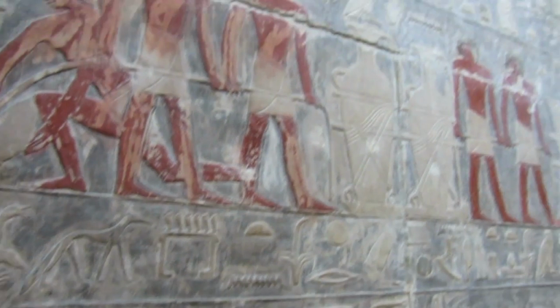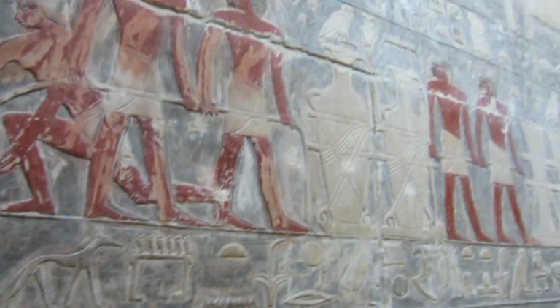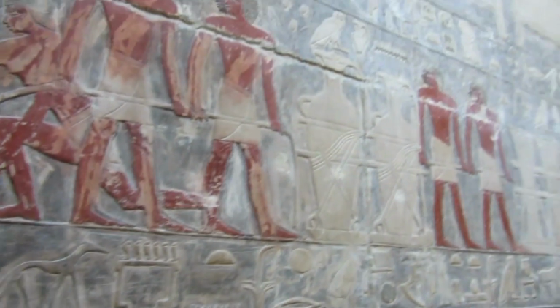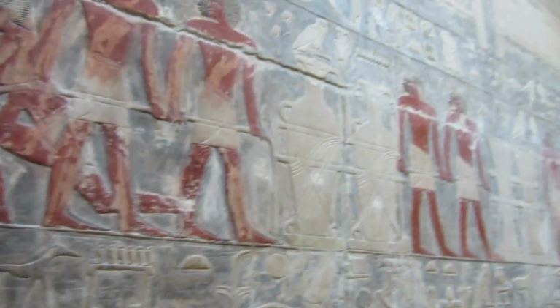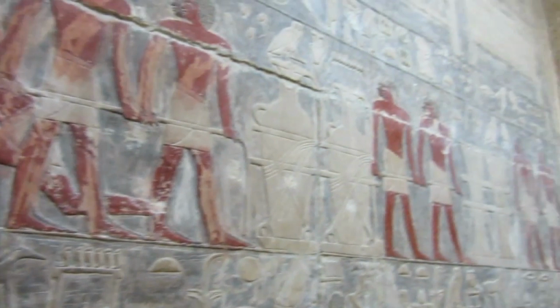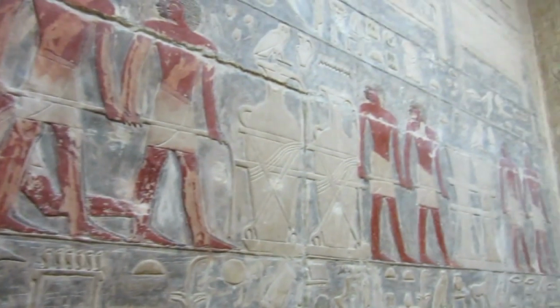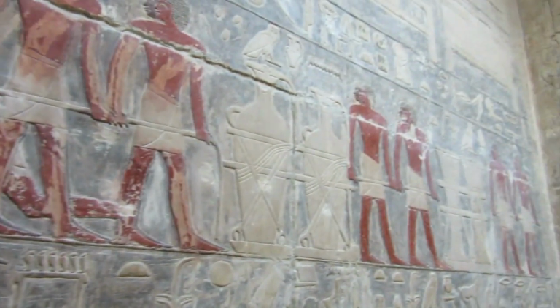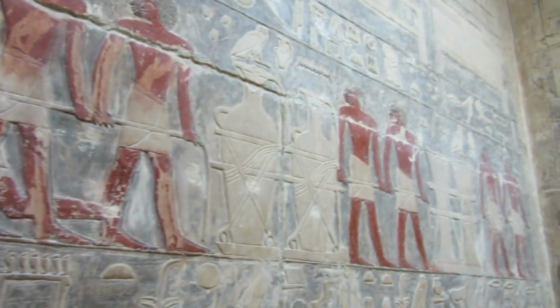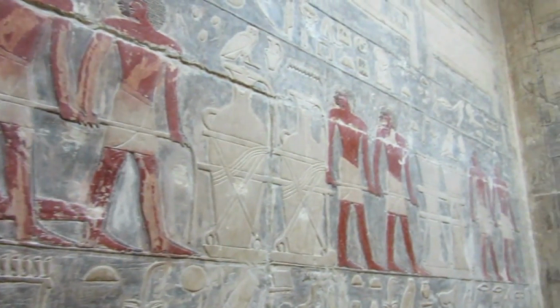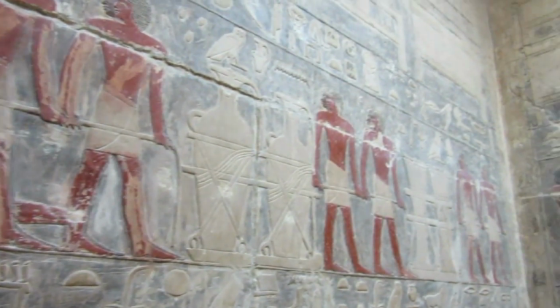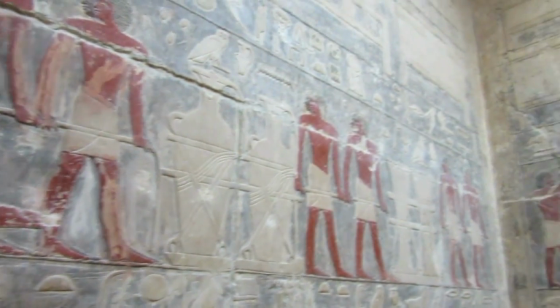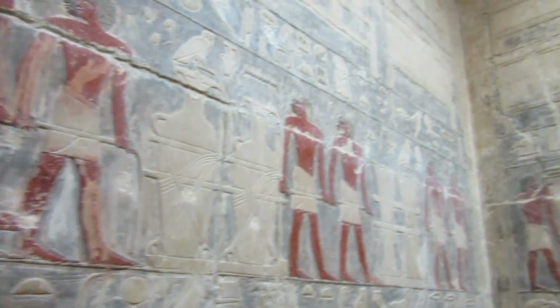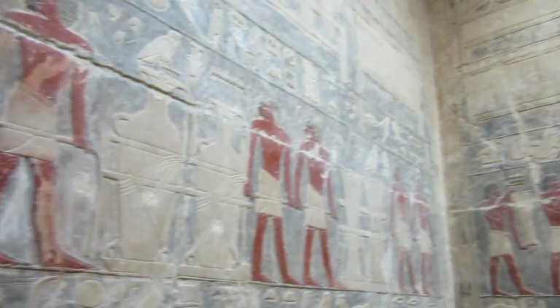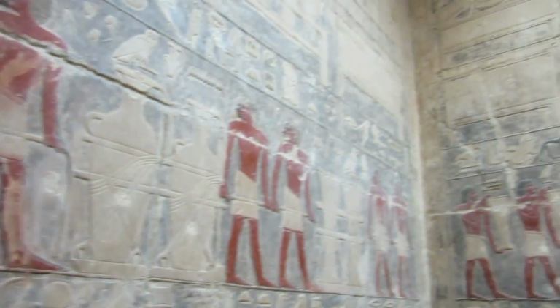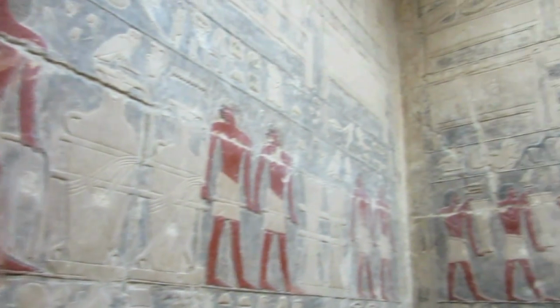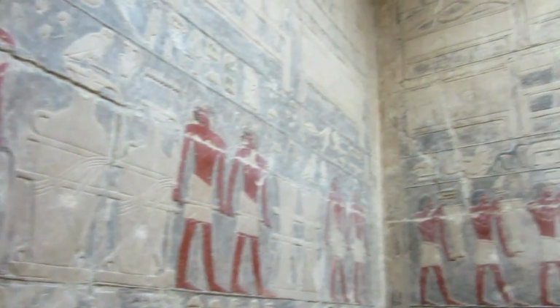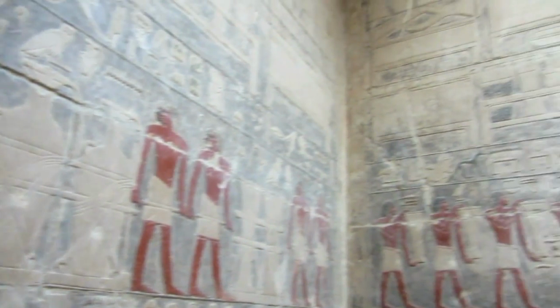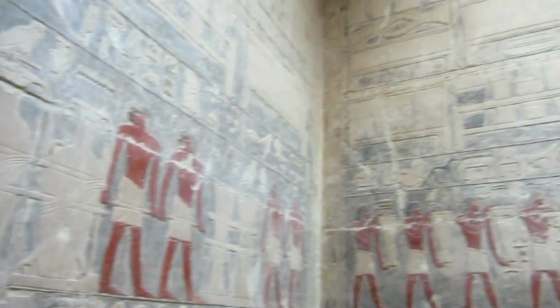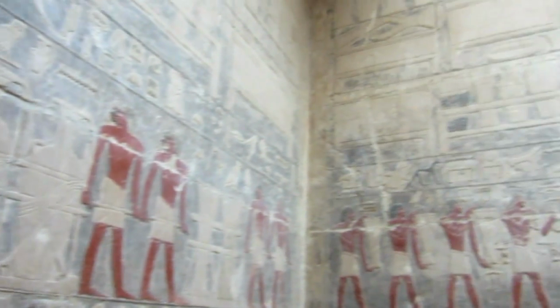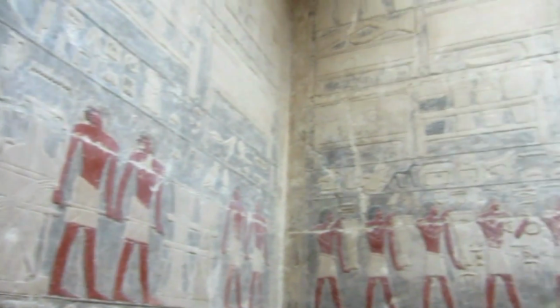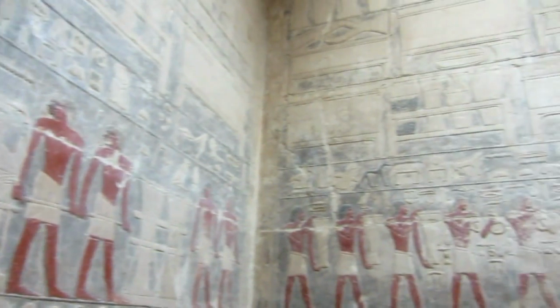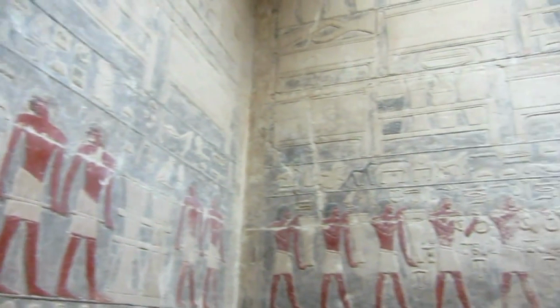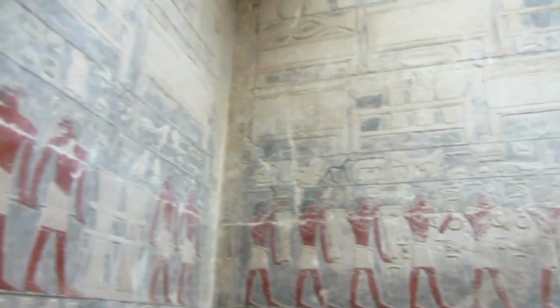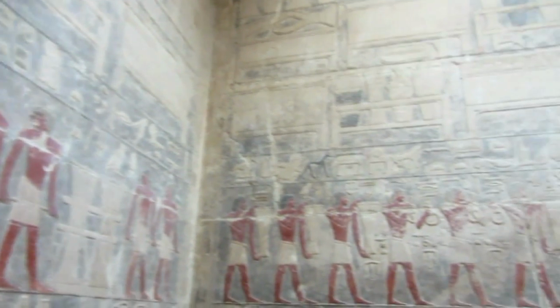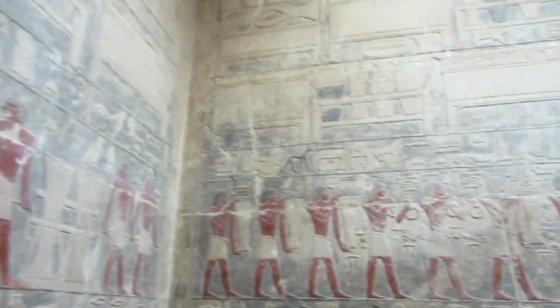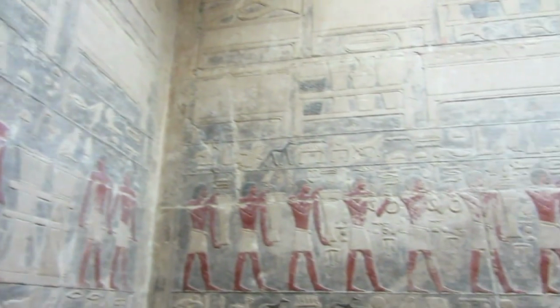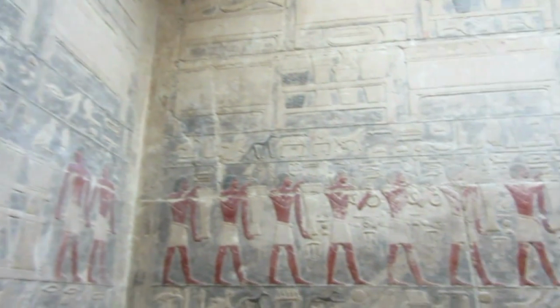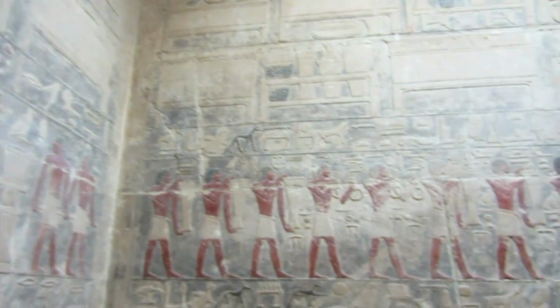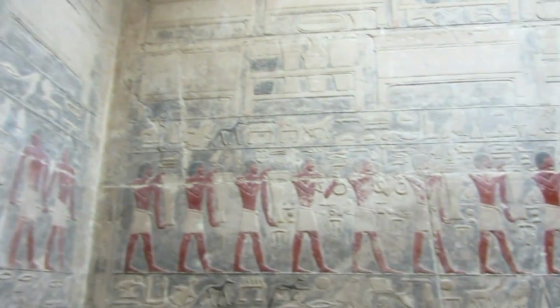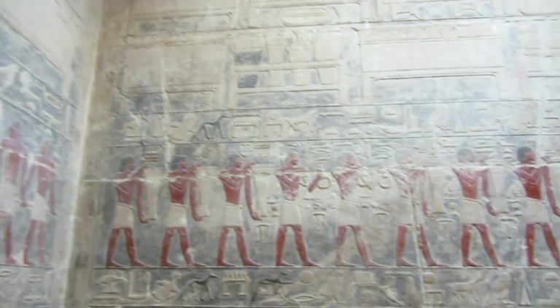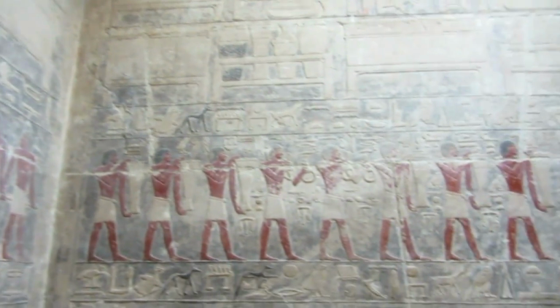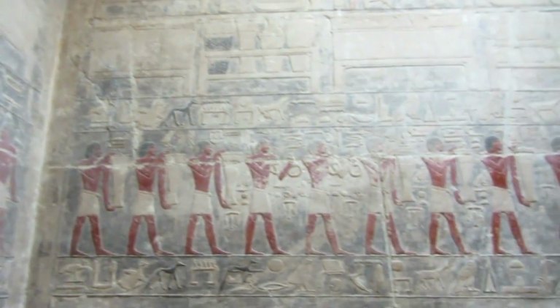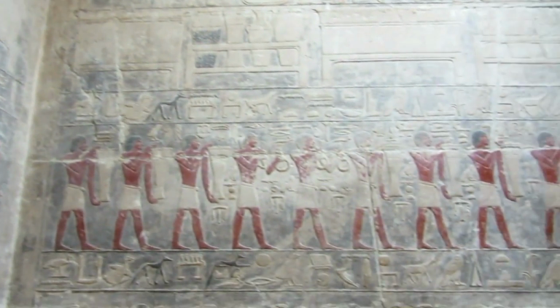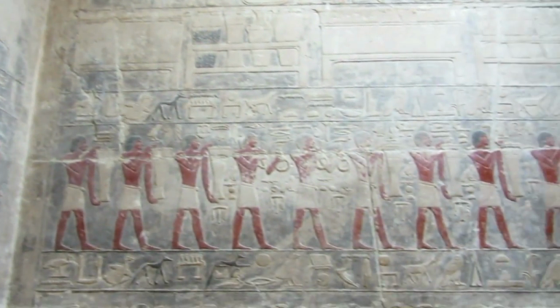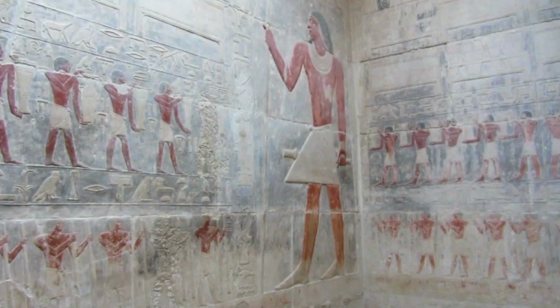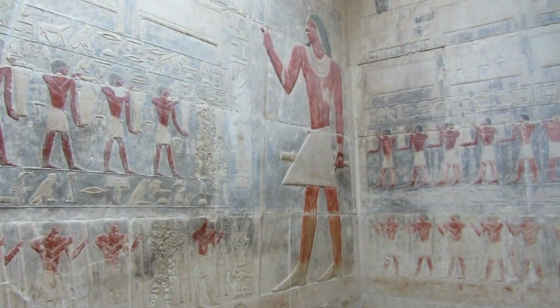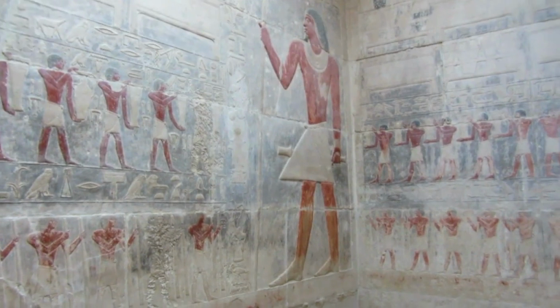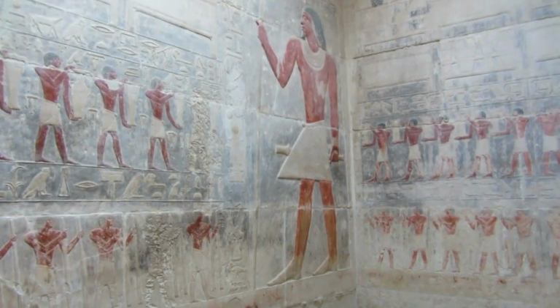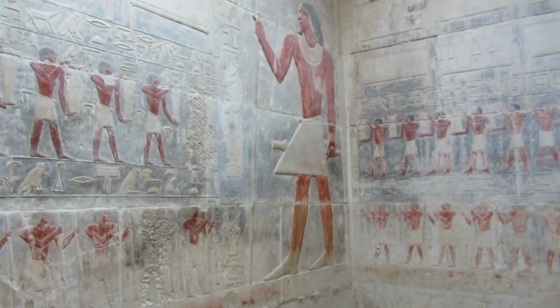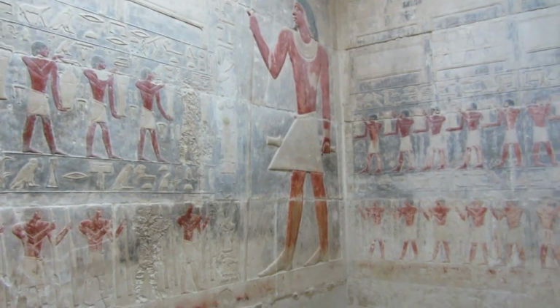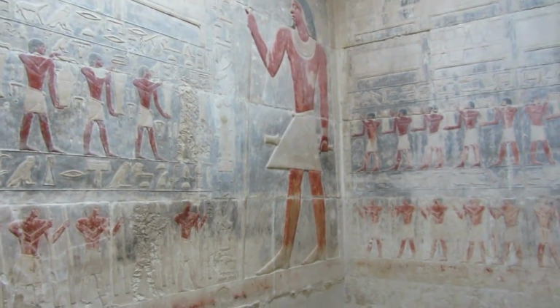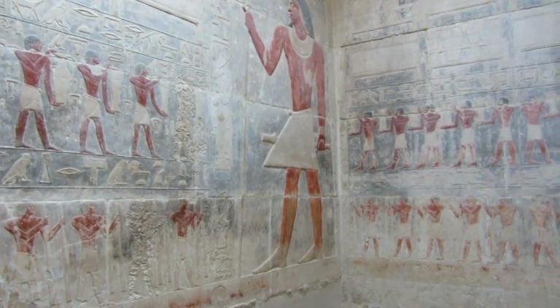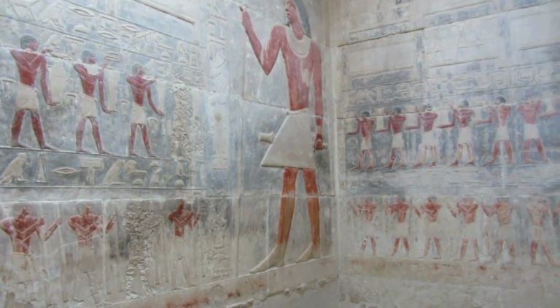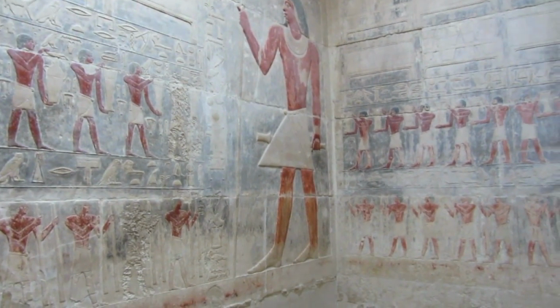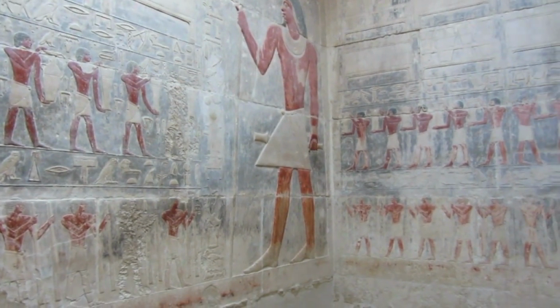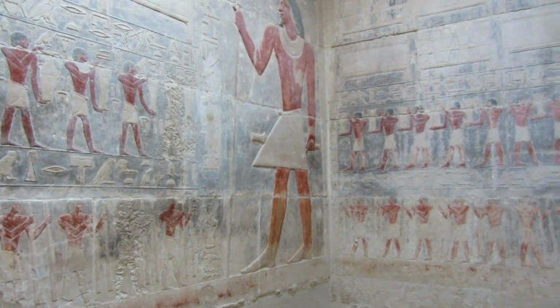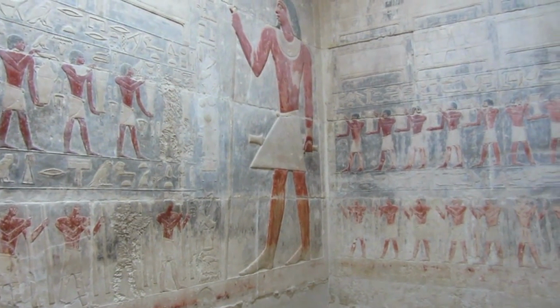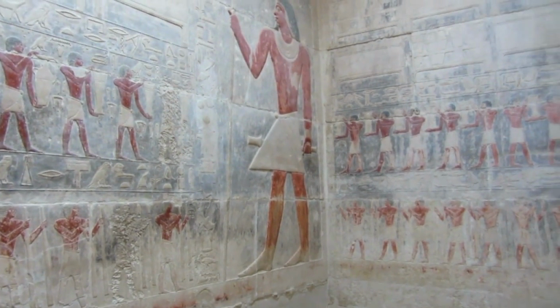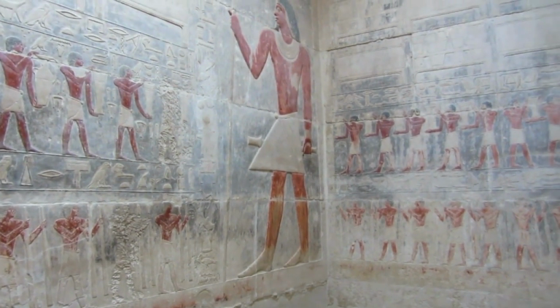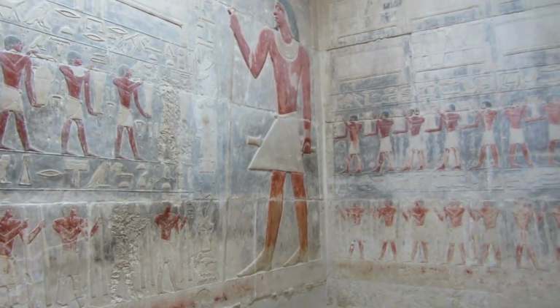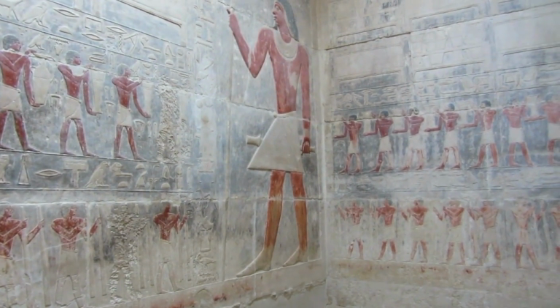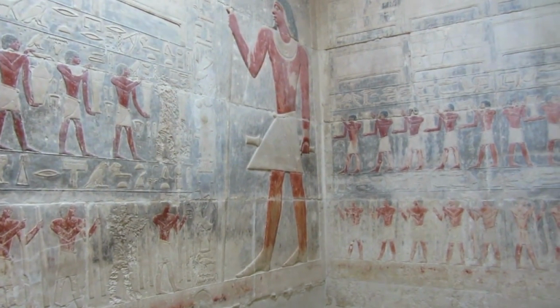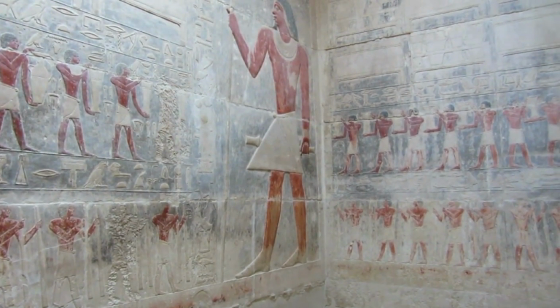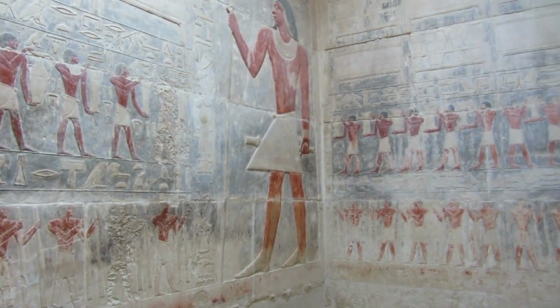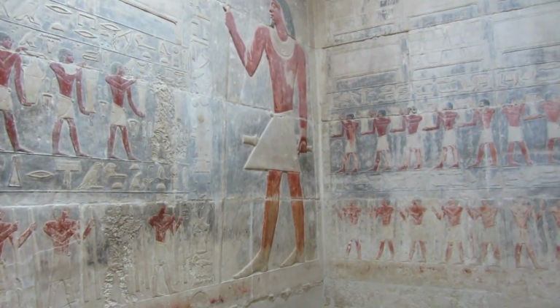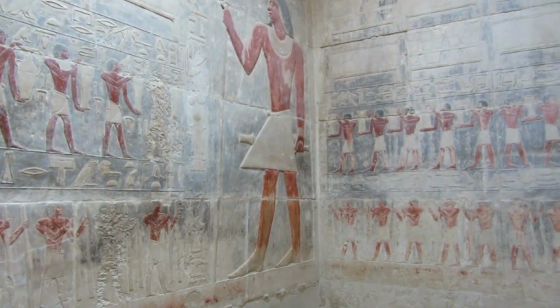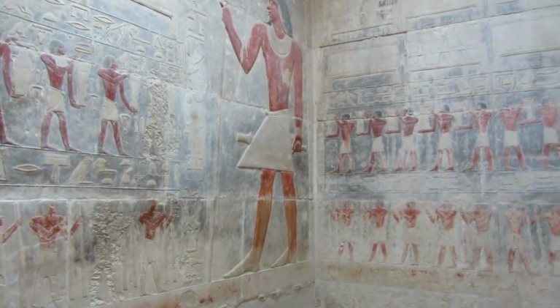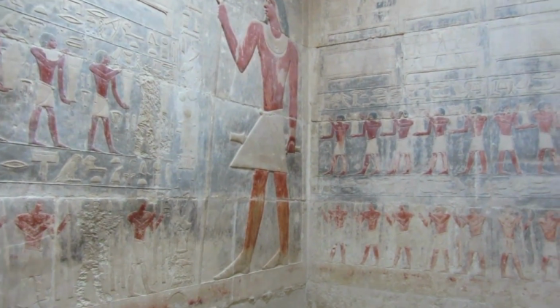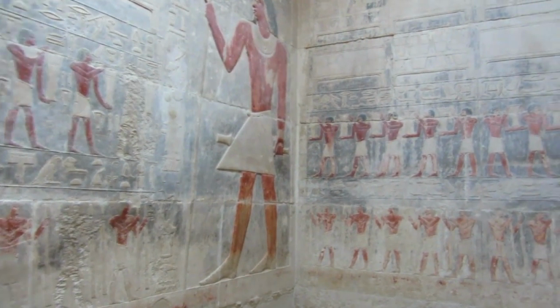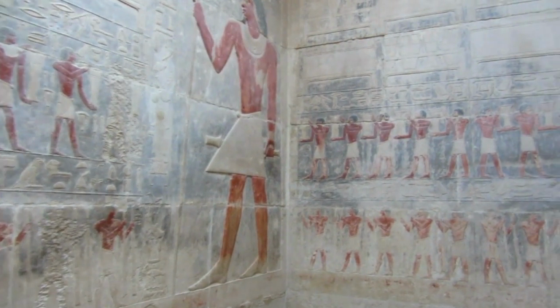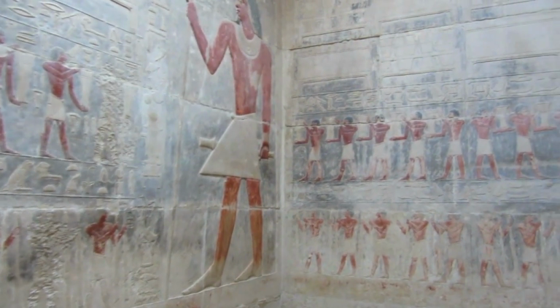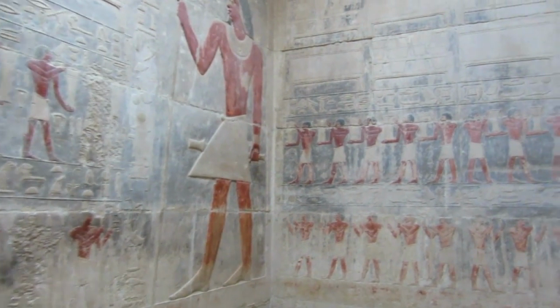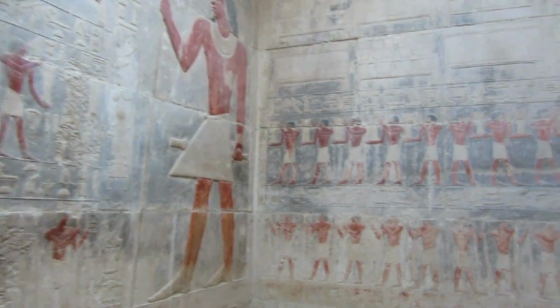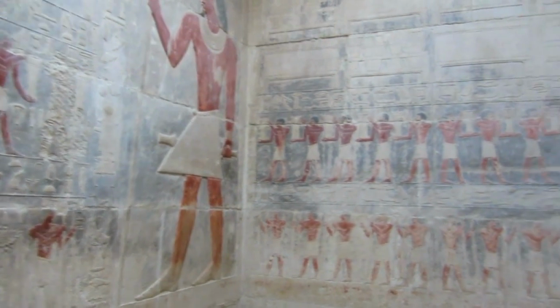This is by far the most spectacular room in the tomb. Is this a storage room? Yeah. It's a pretty fancy storage room.